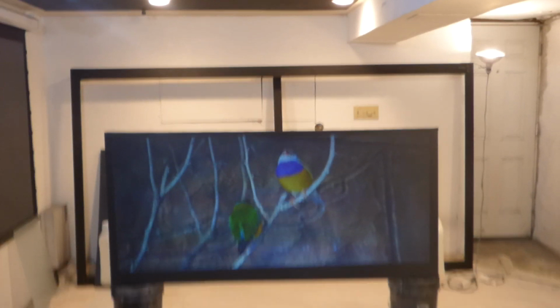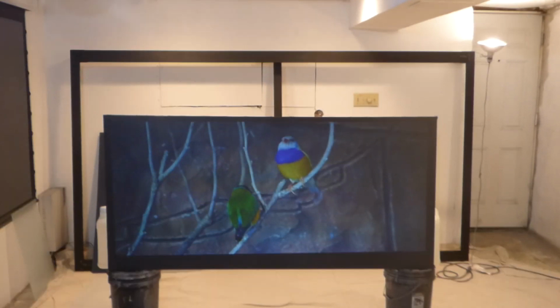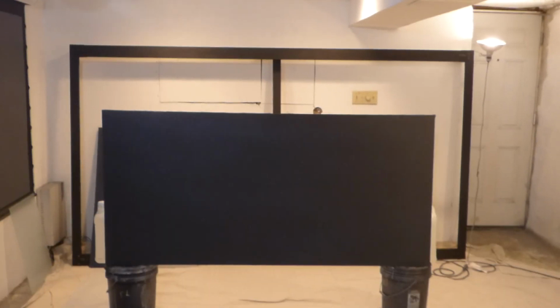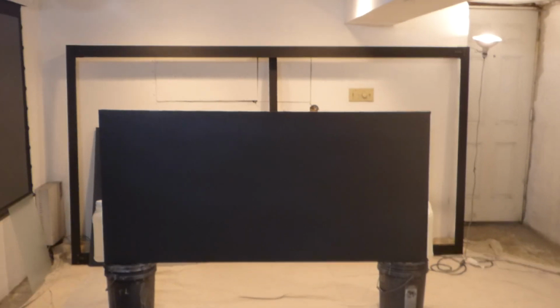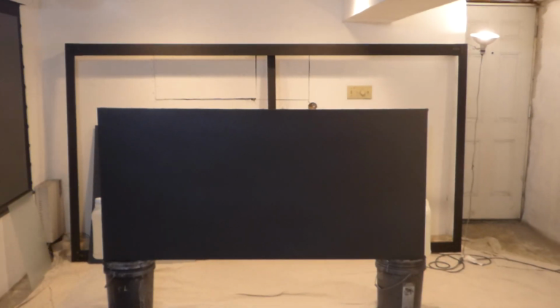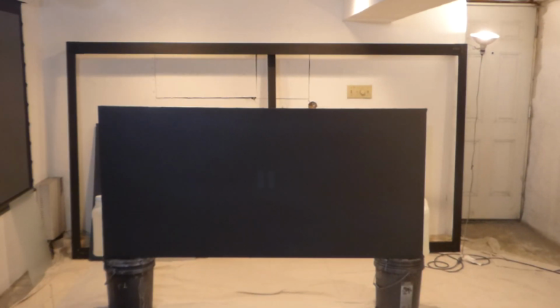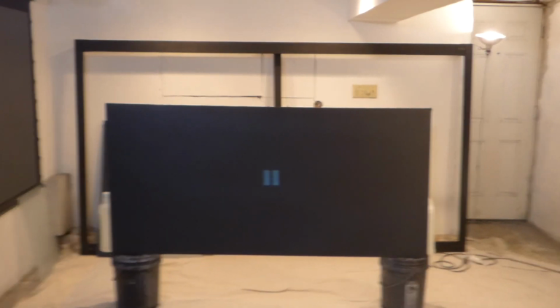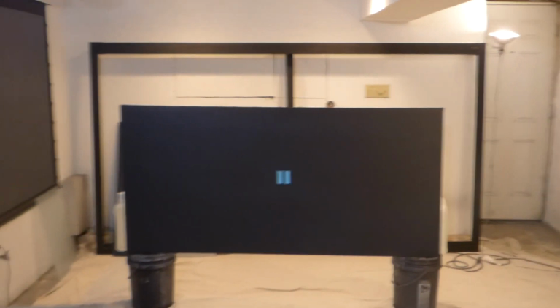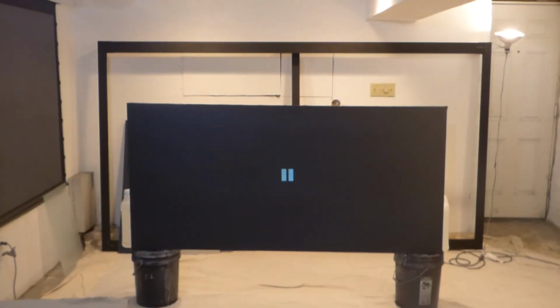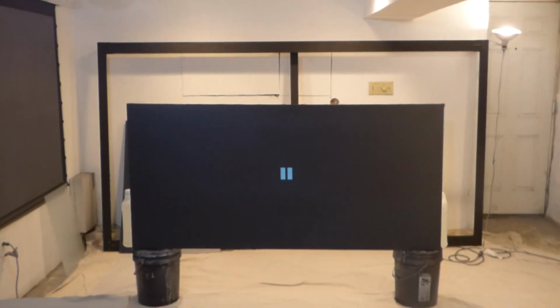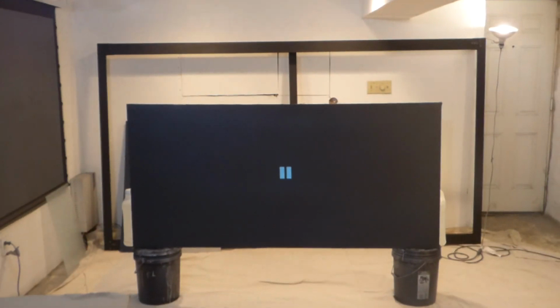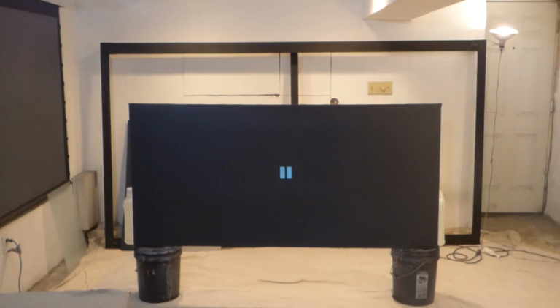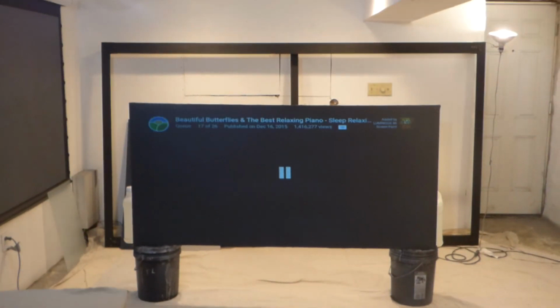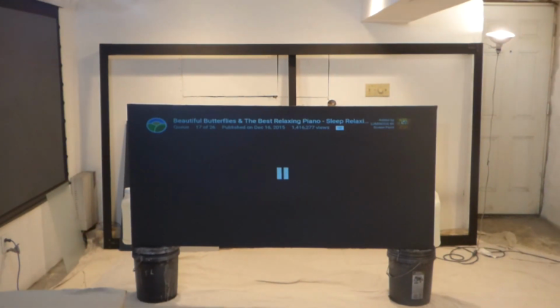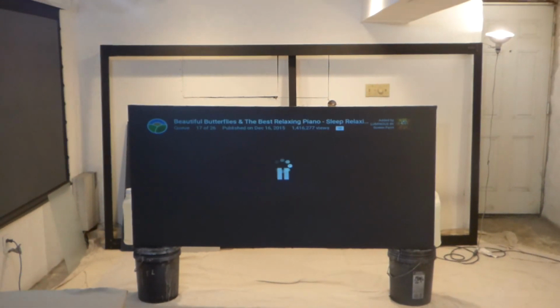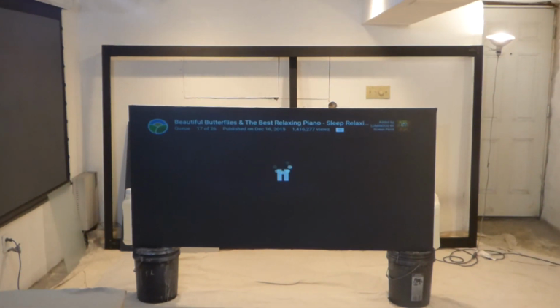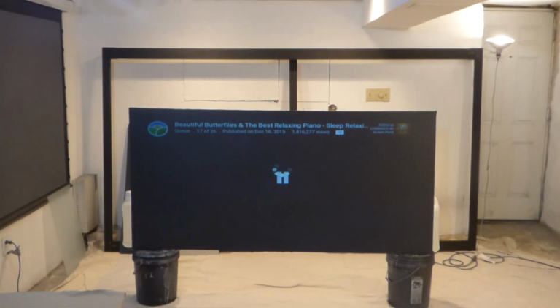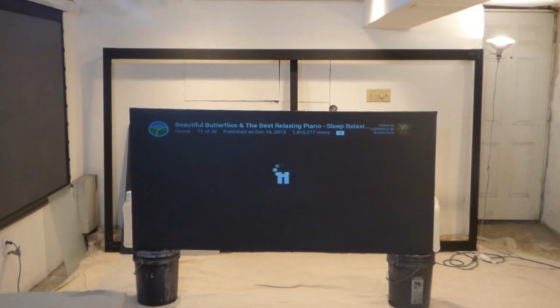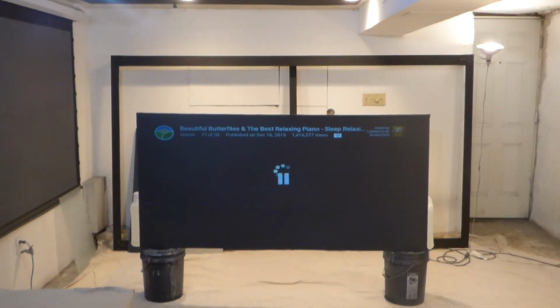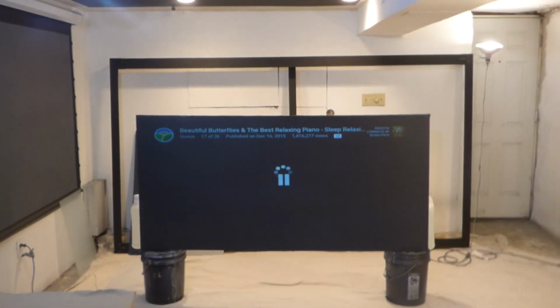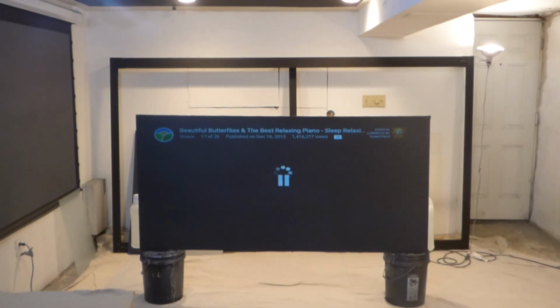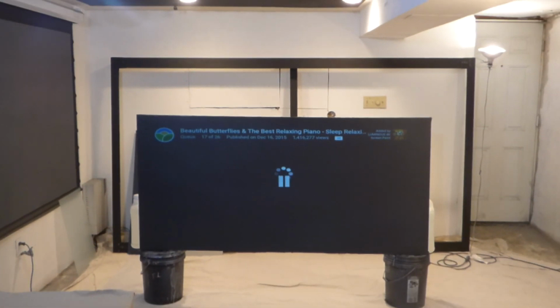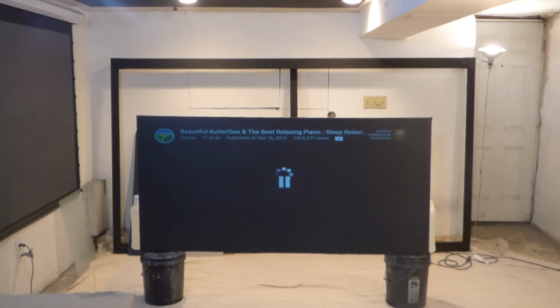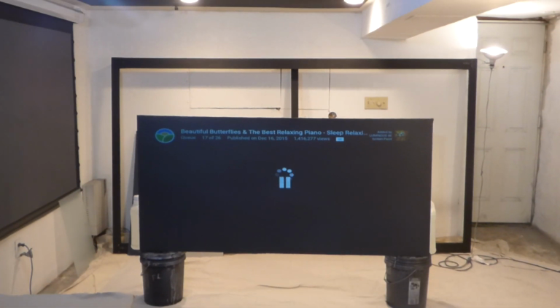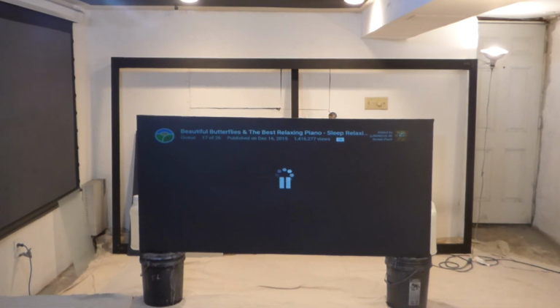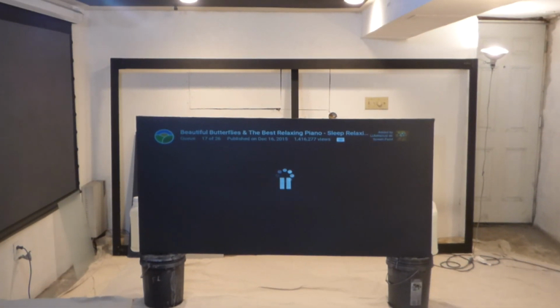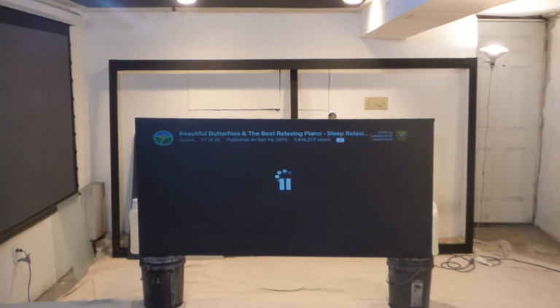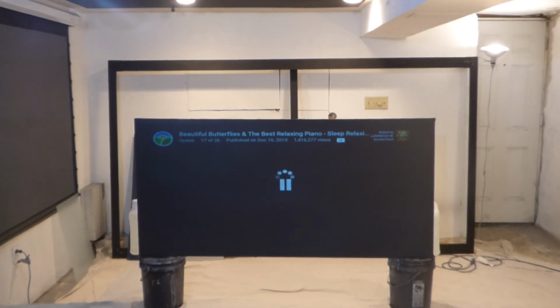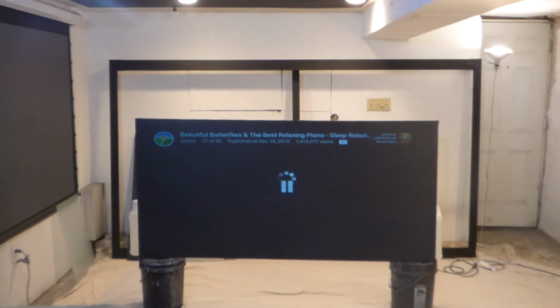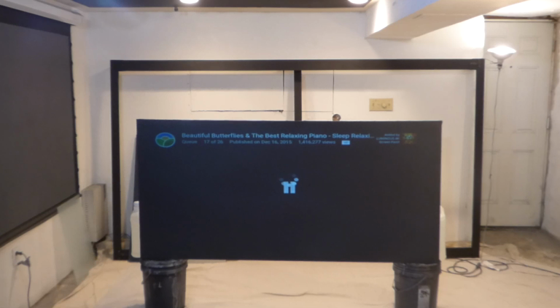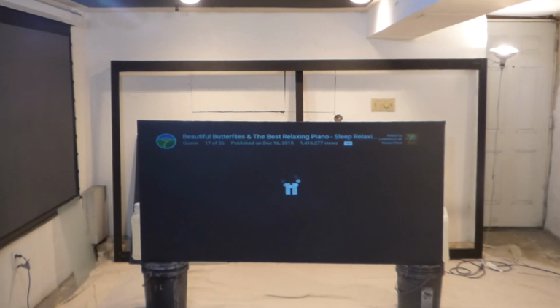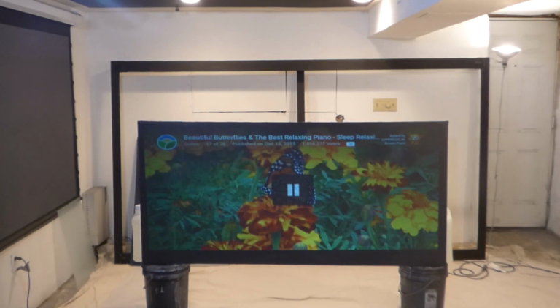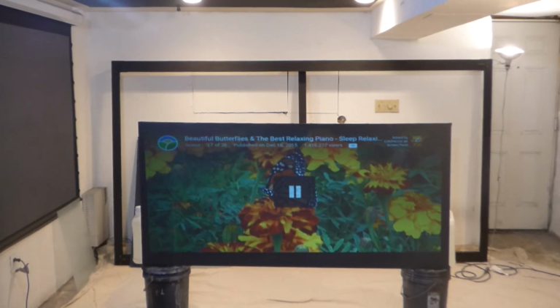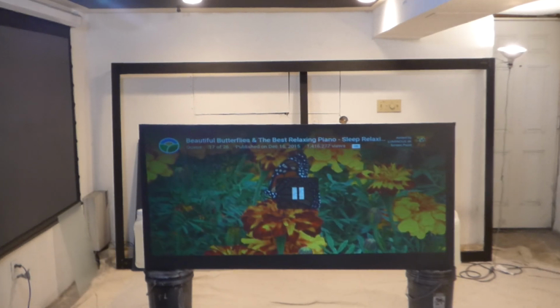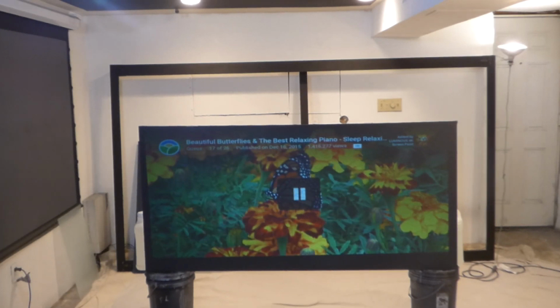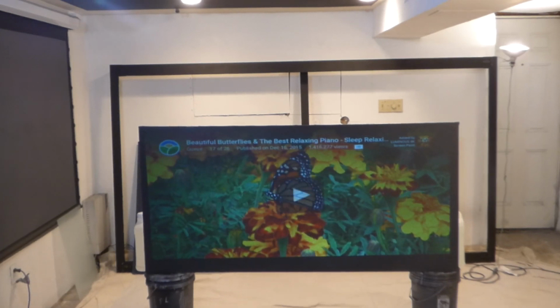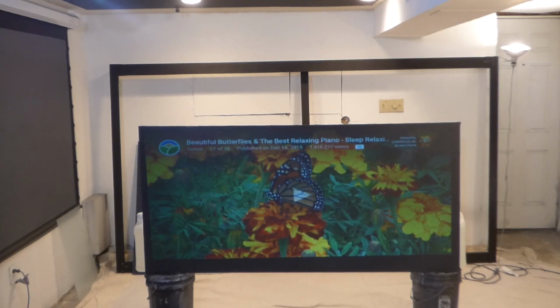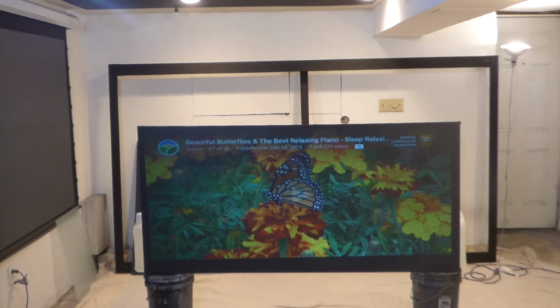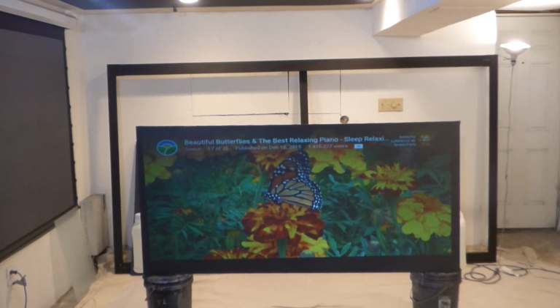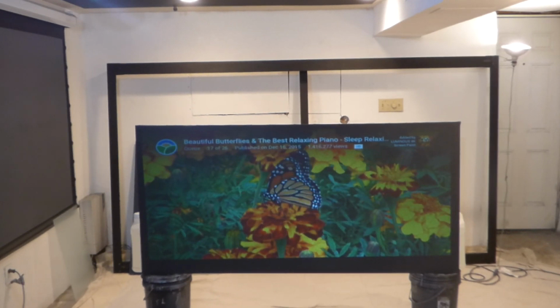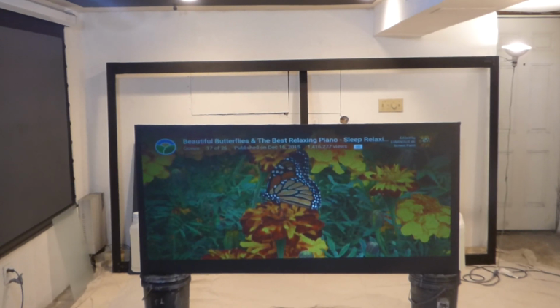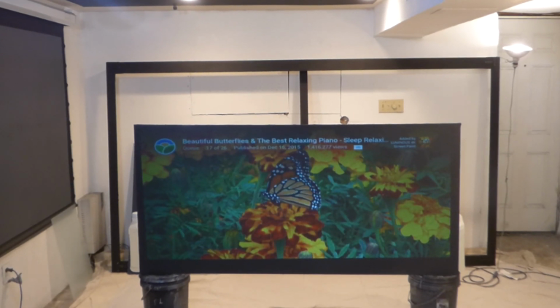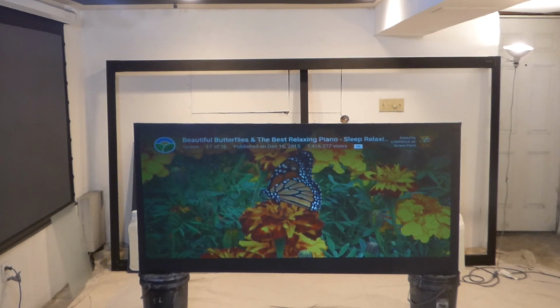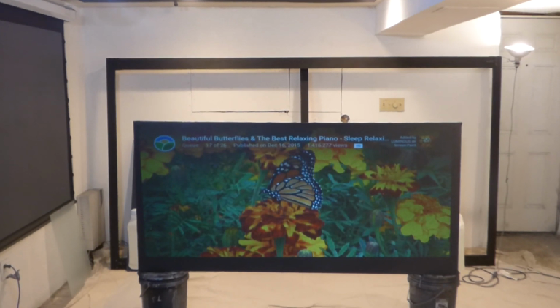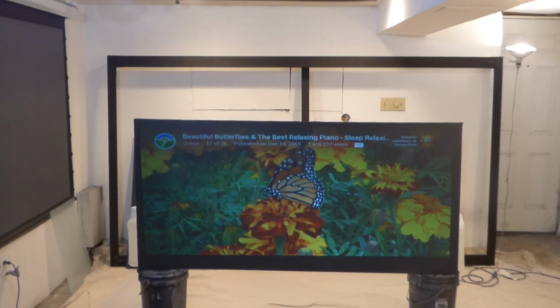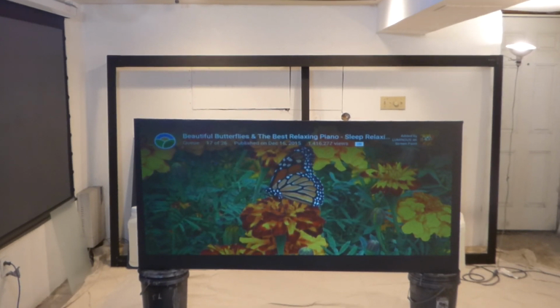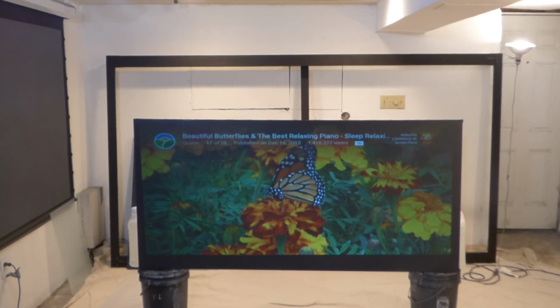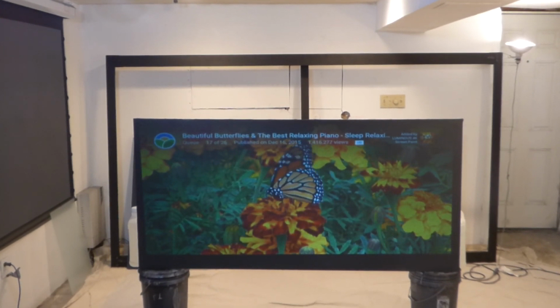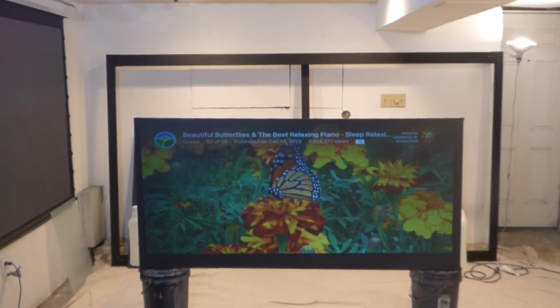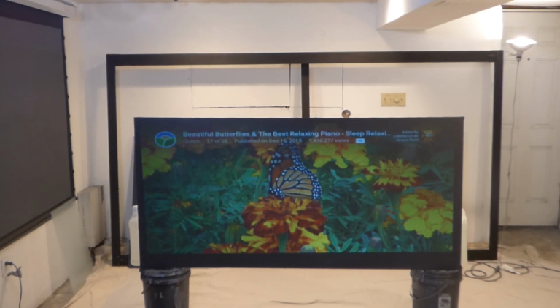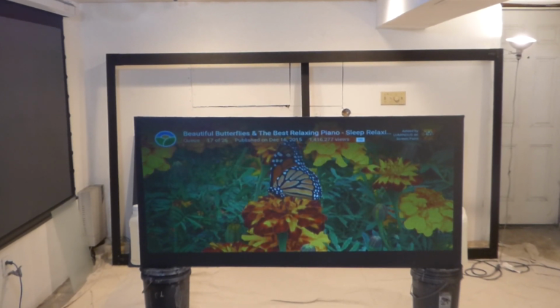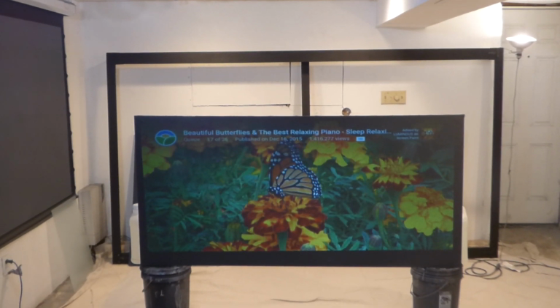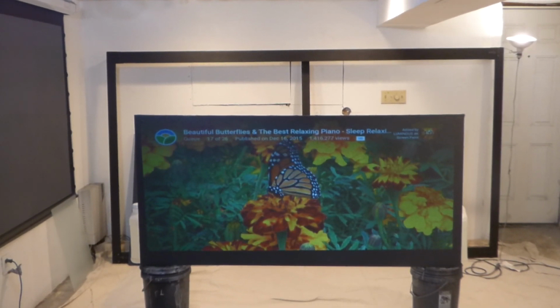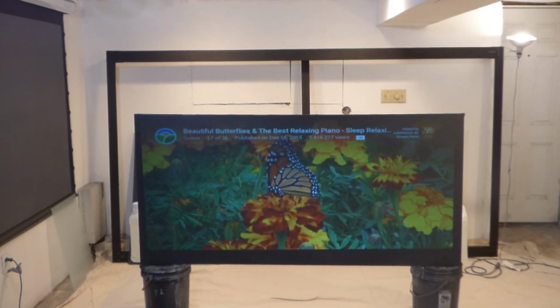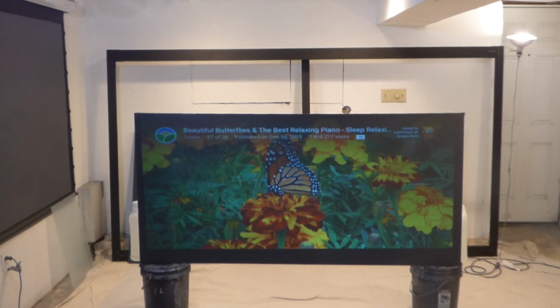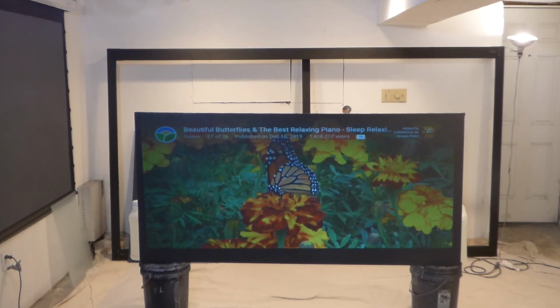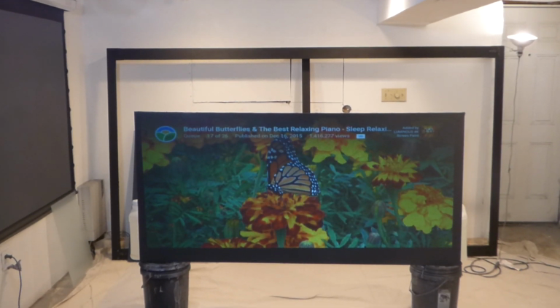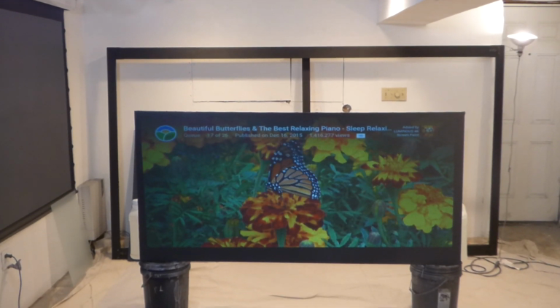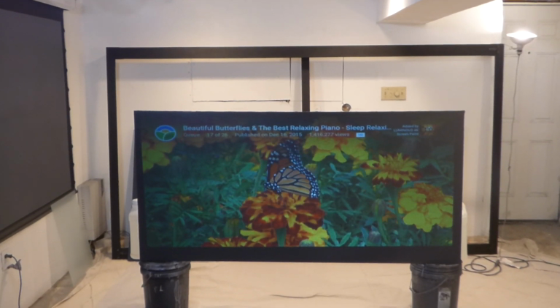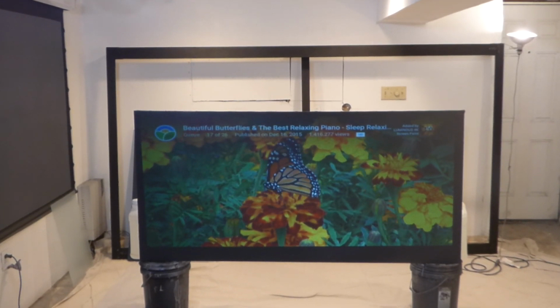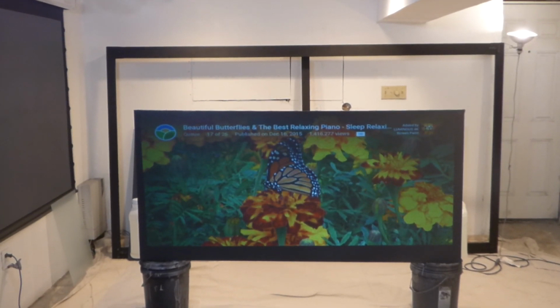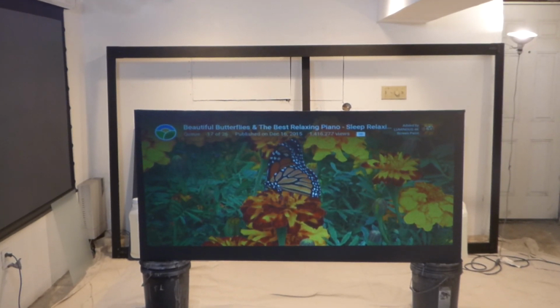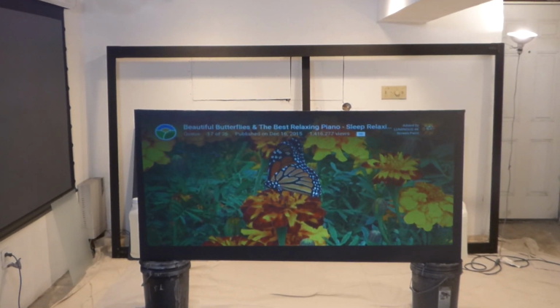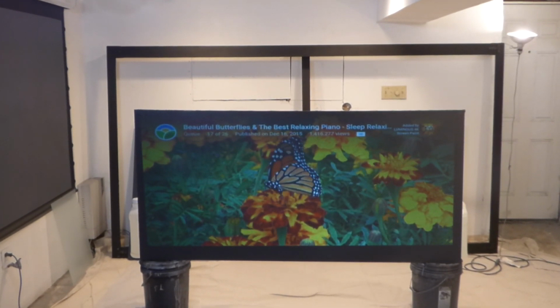Just to give you an idea how beautiful these screens are going to be in your home. Oh my God.